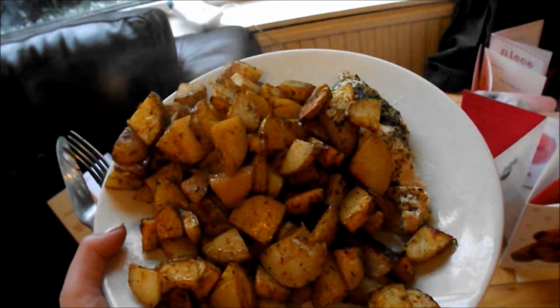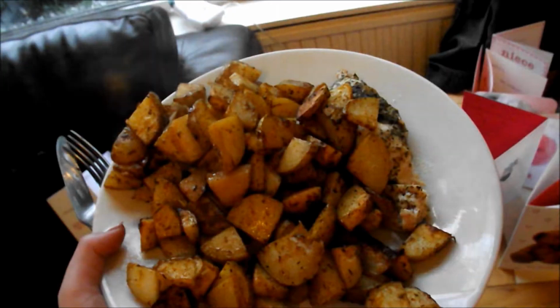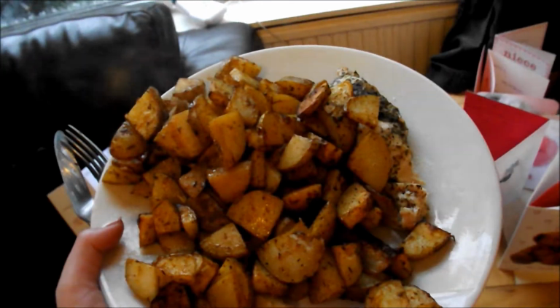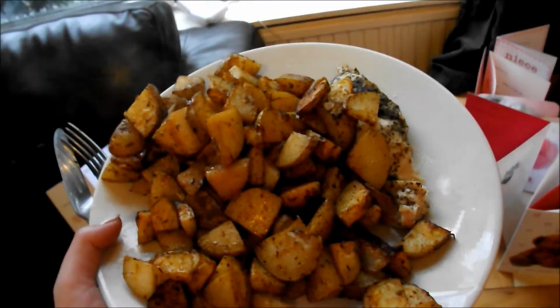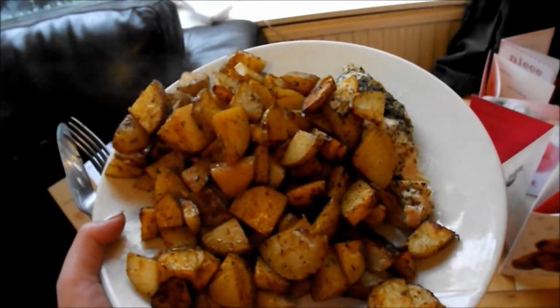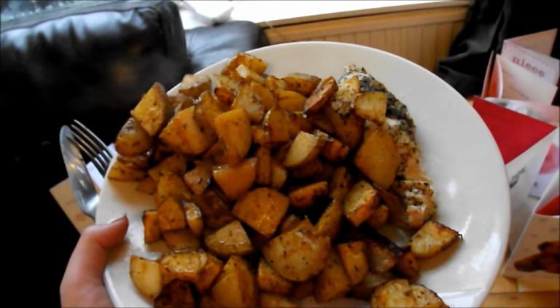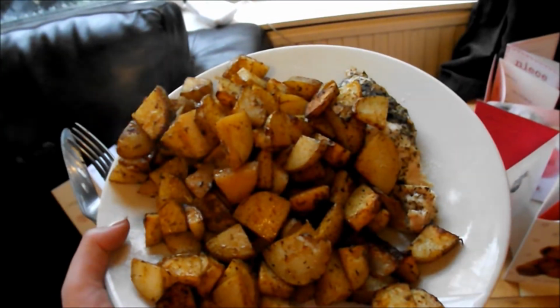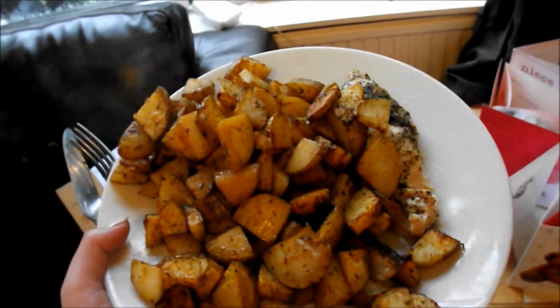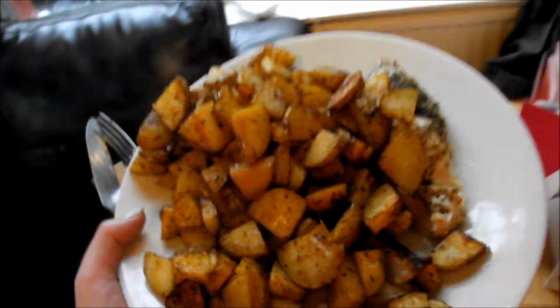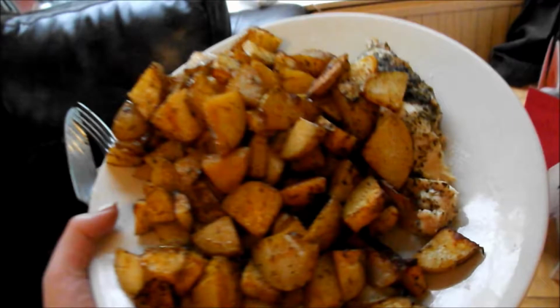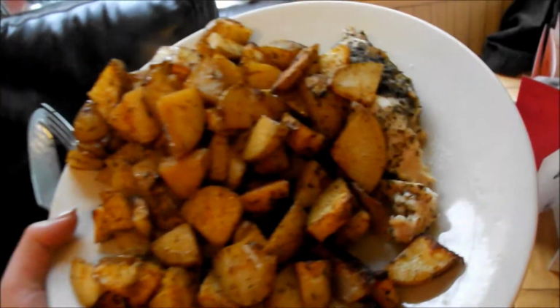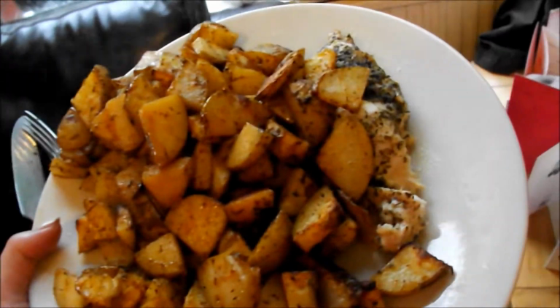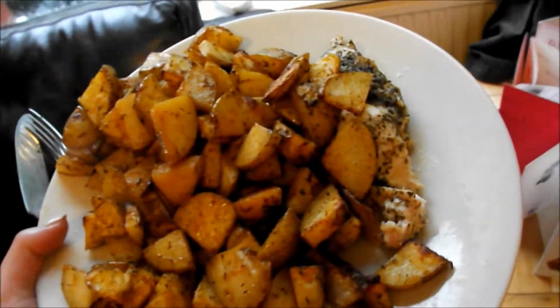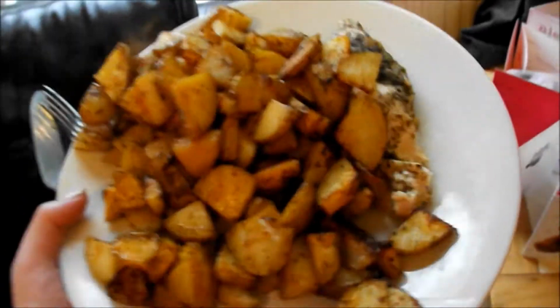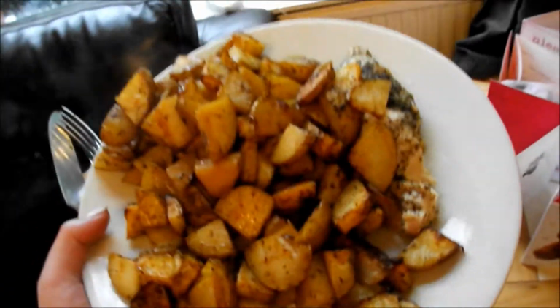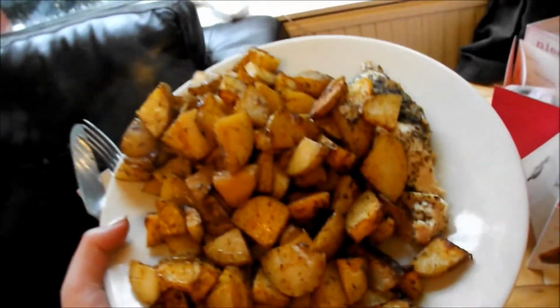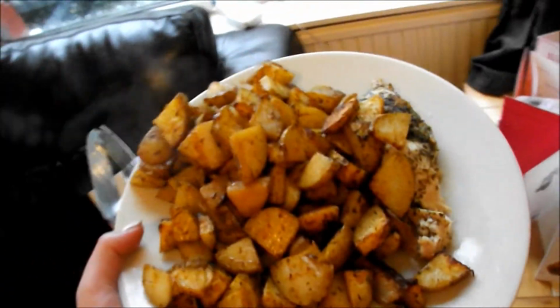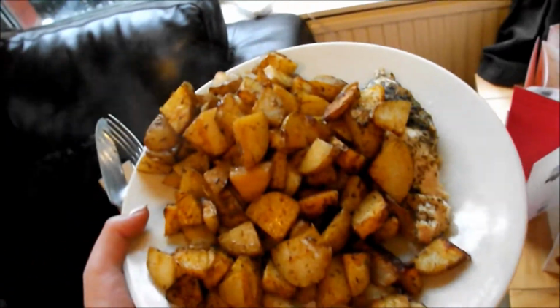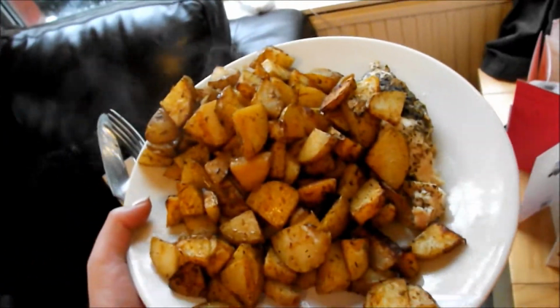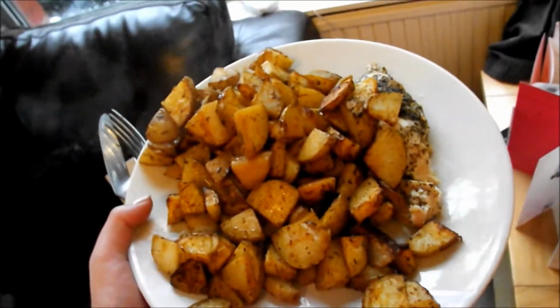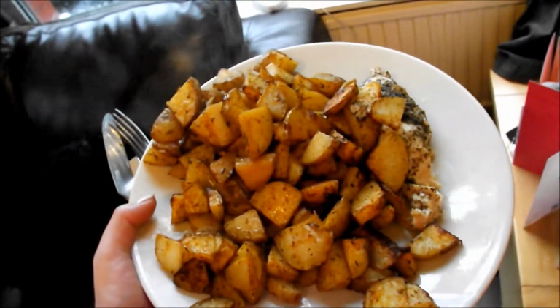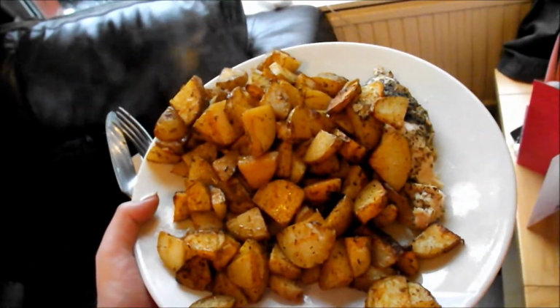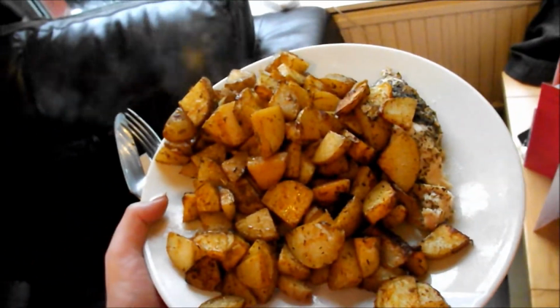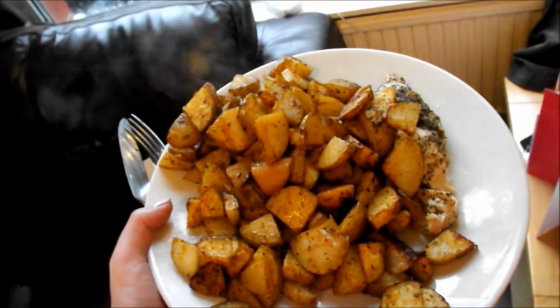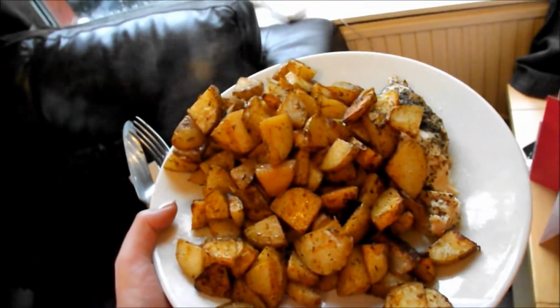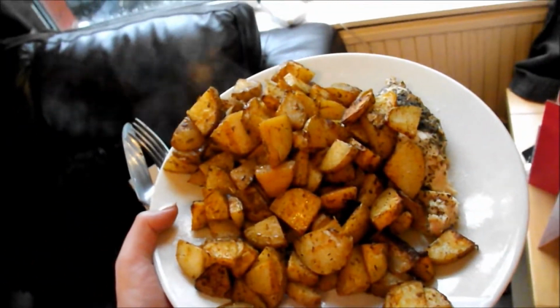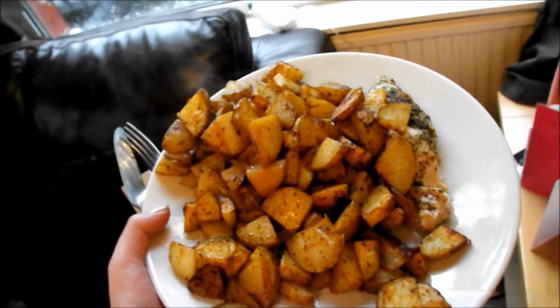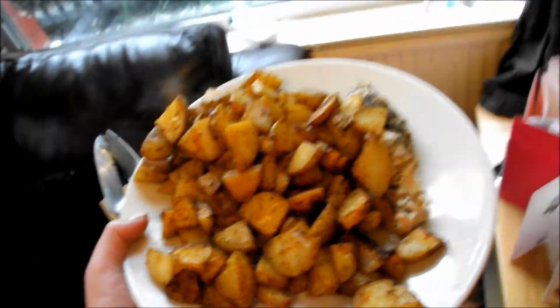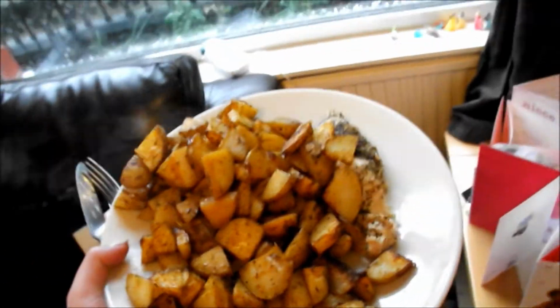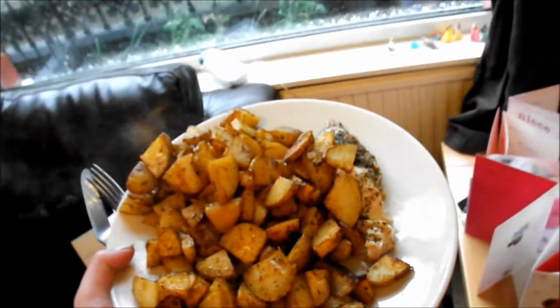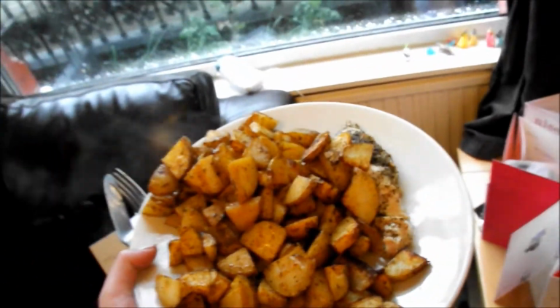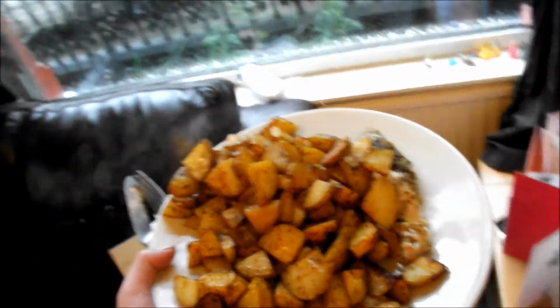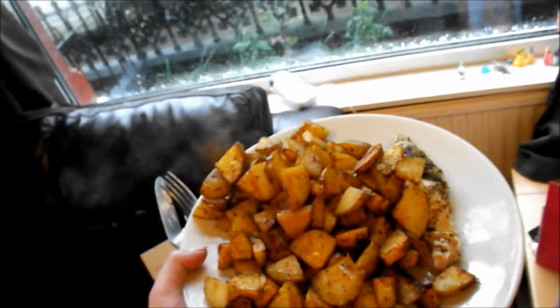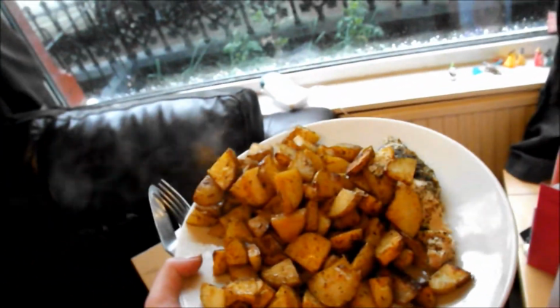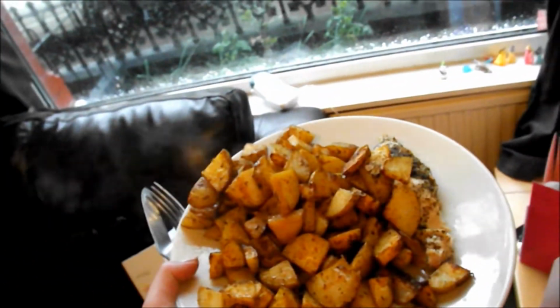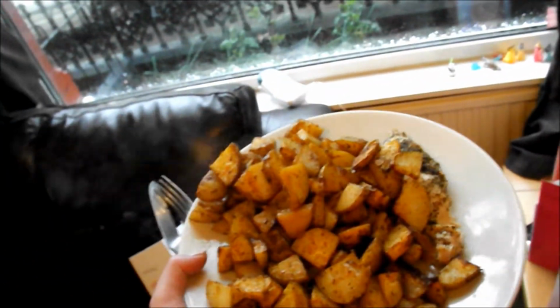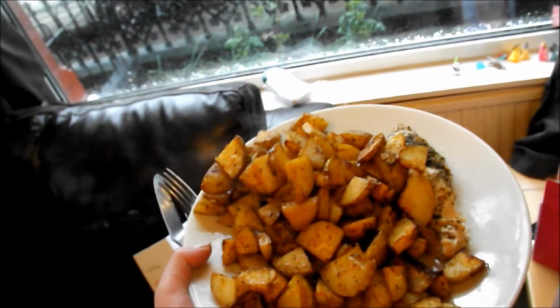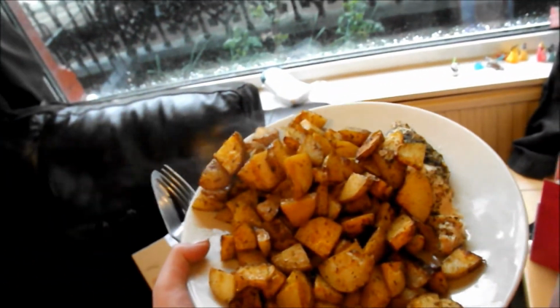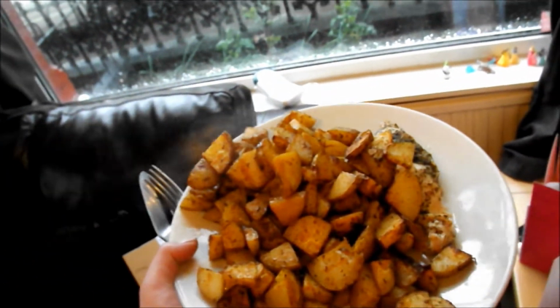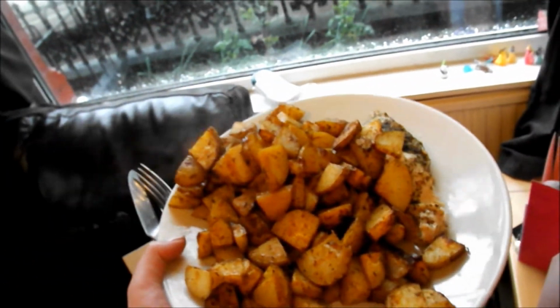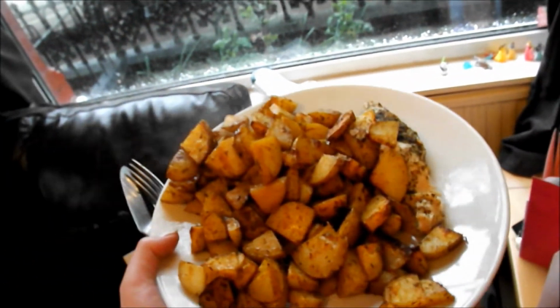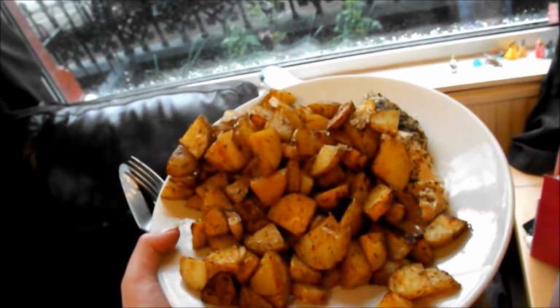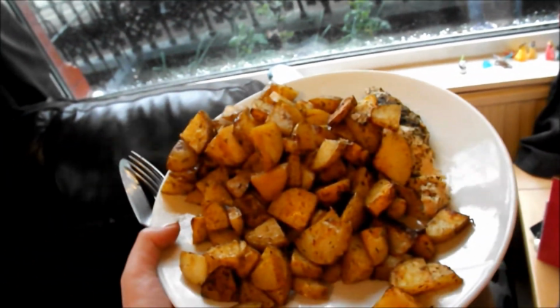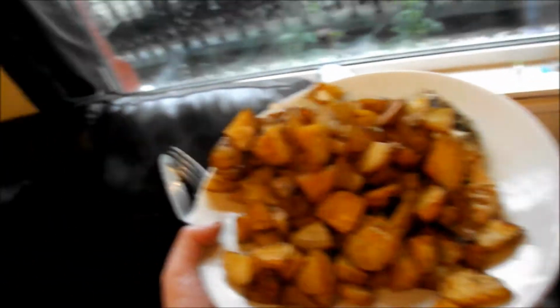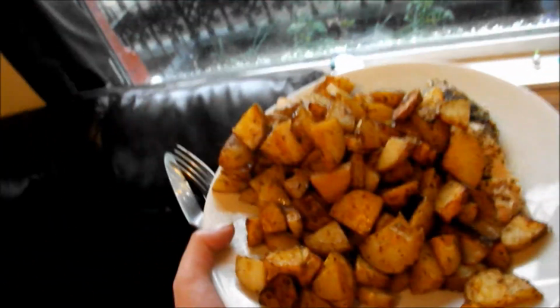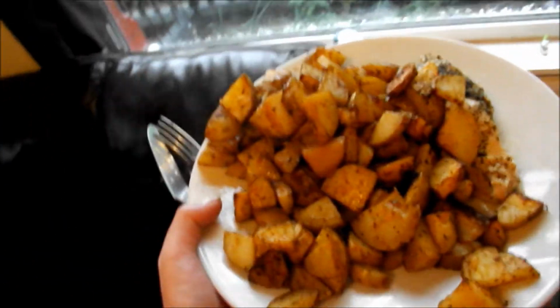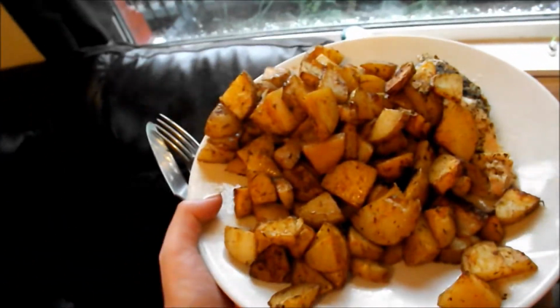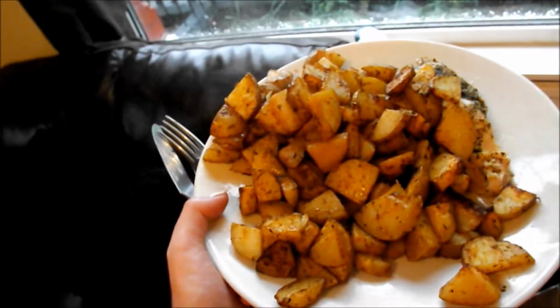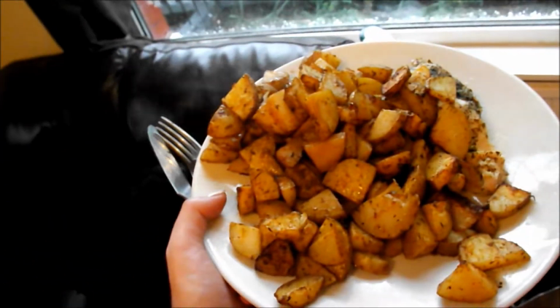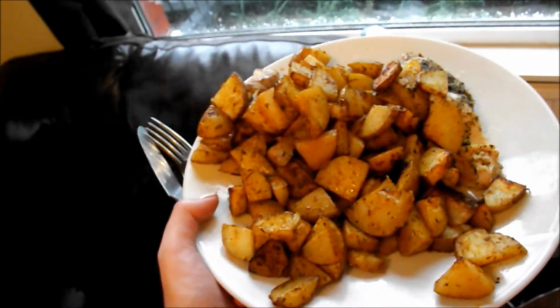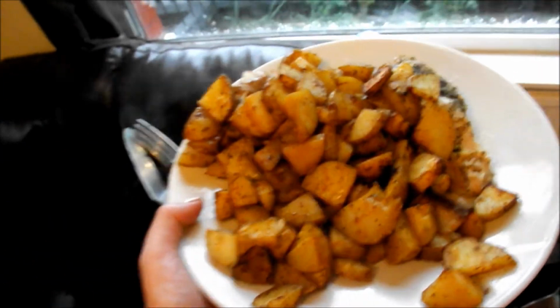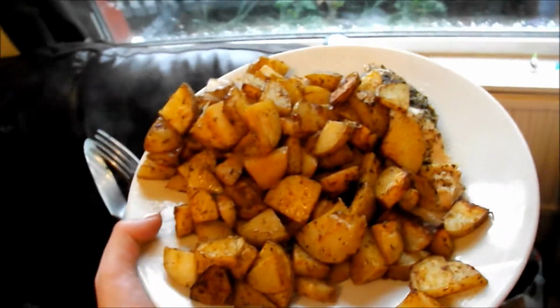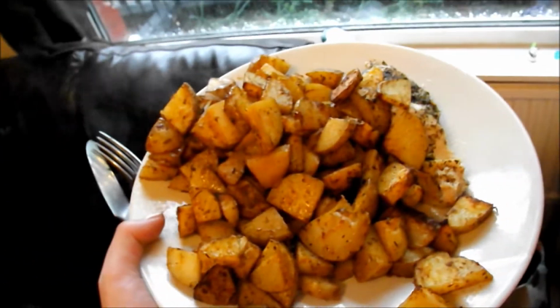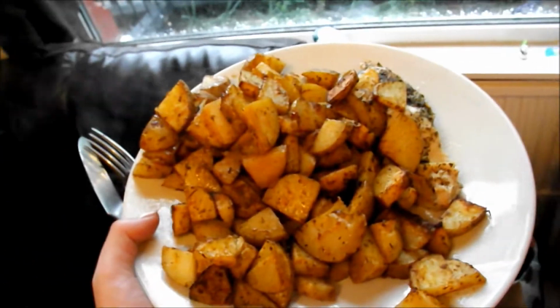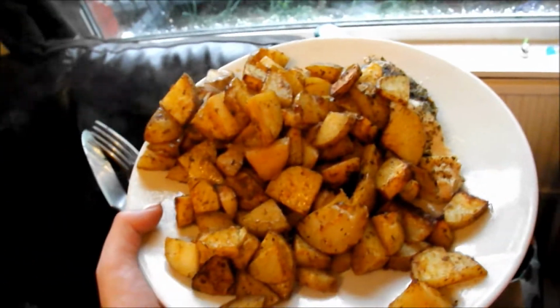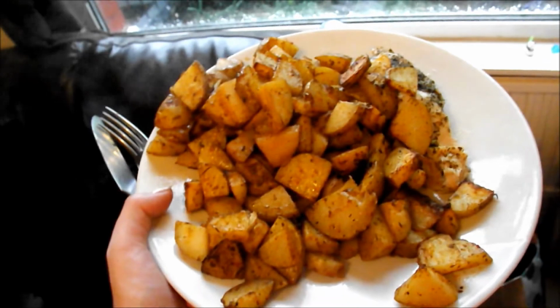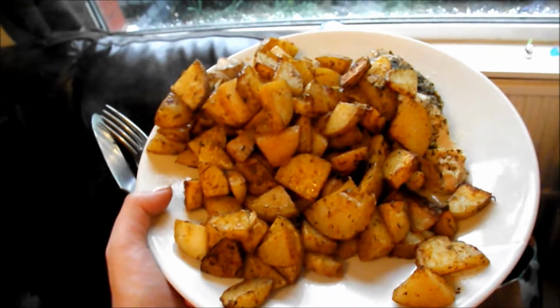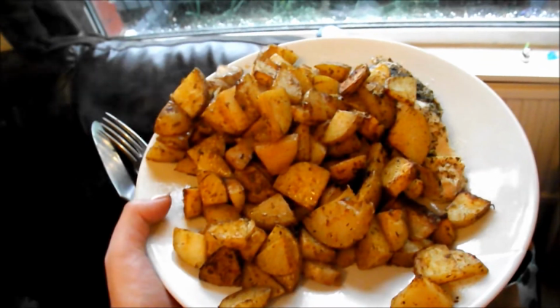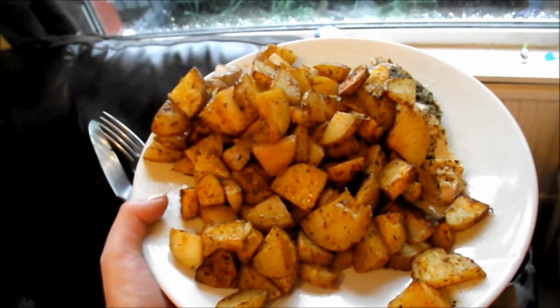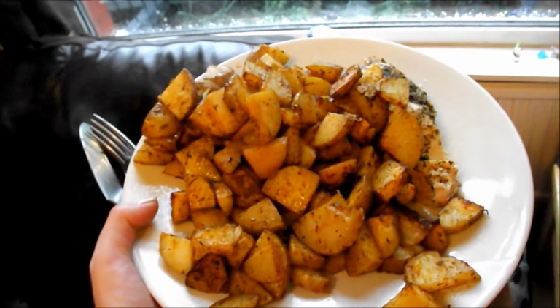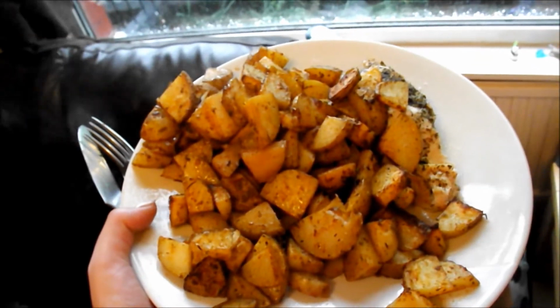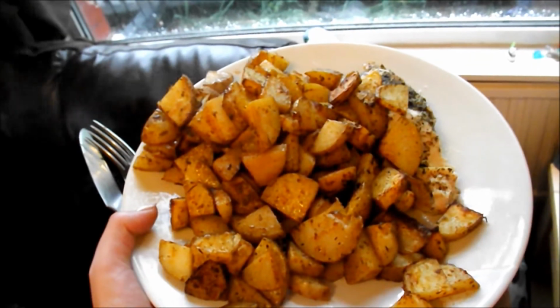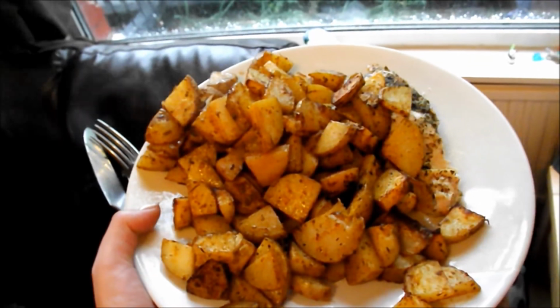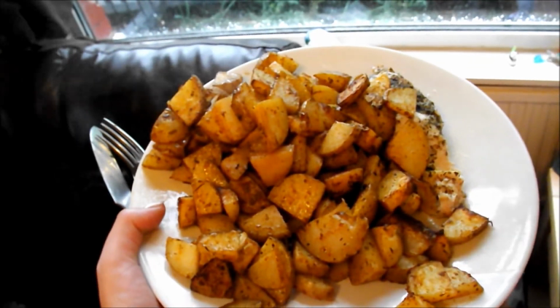So for tea tonight we're having chicken with tons of potato wedges again. I did it earlier in the week so it'll already be done.